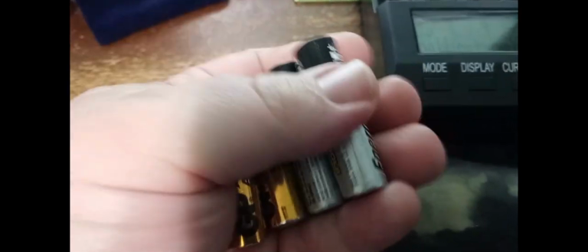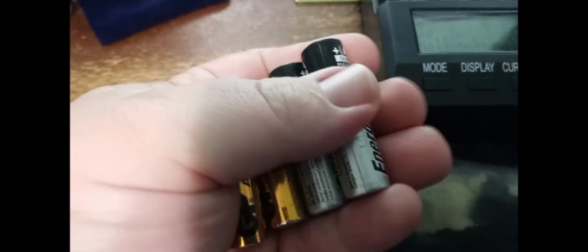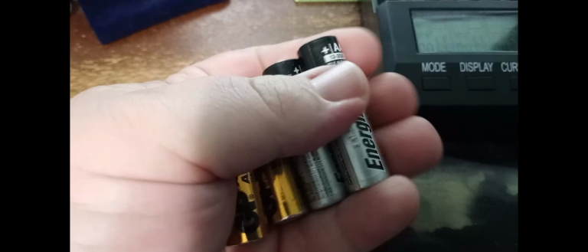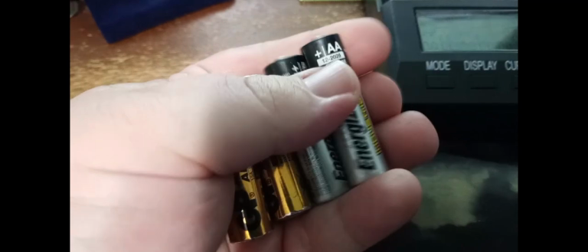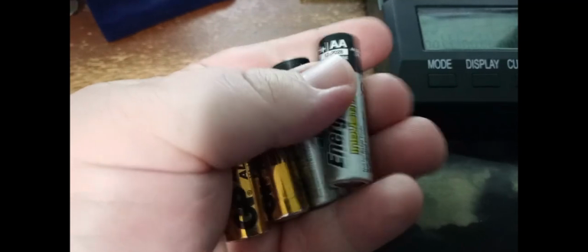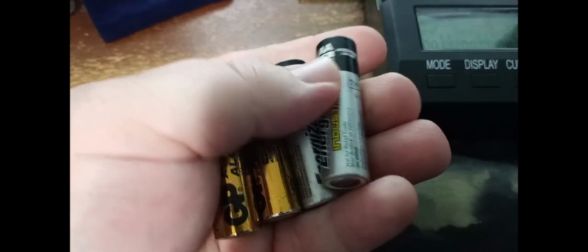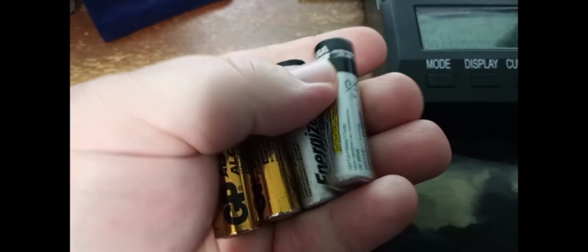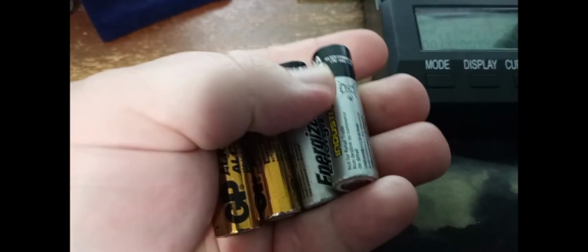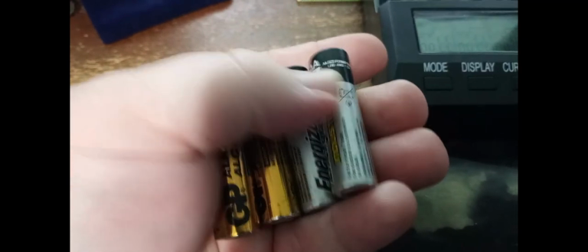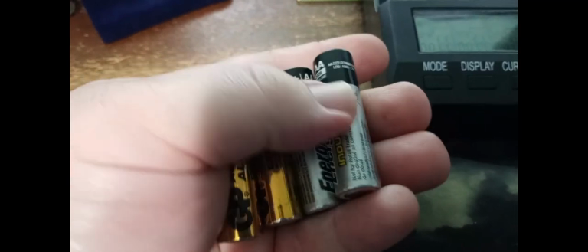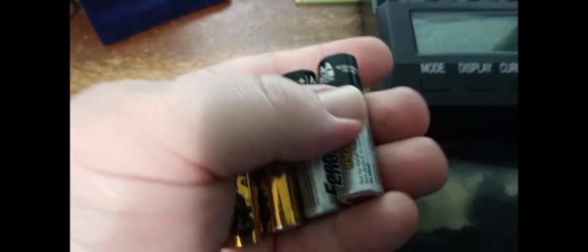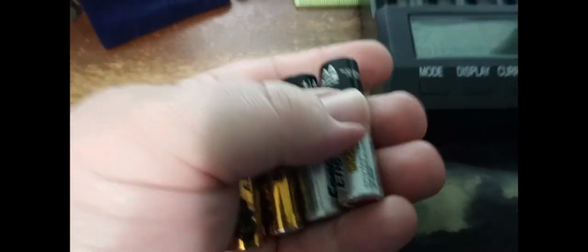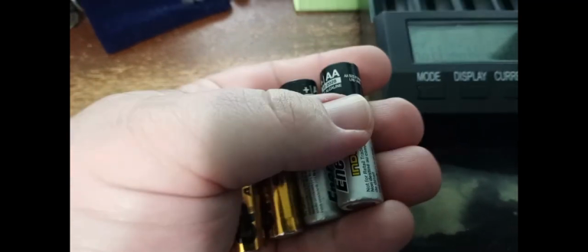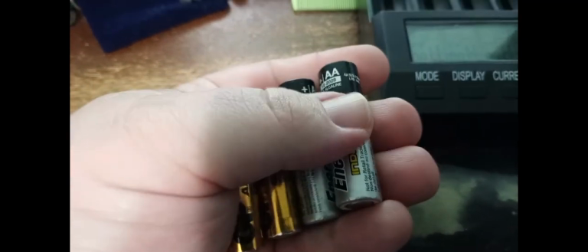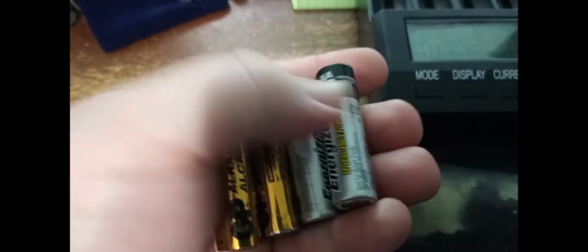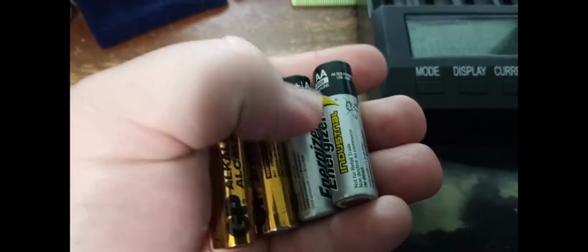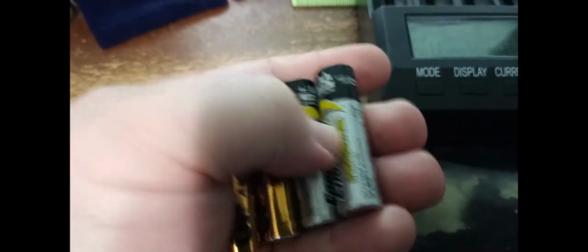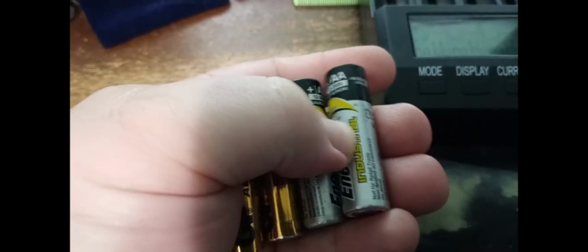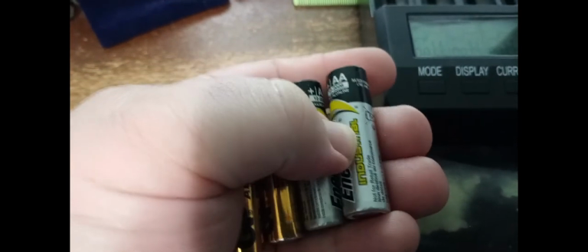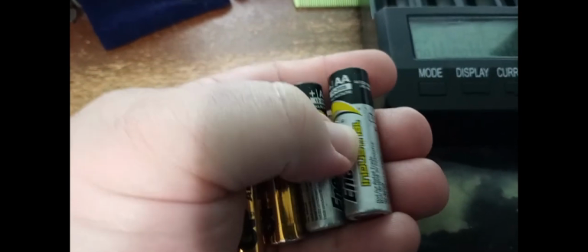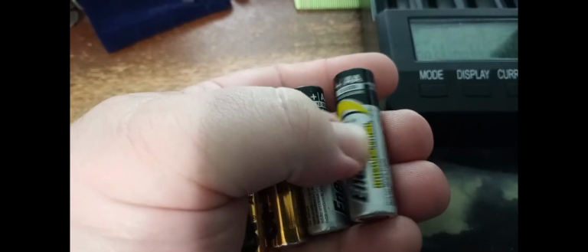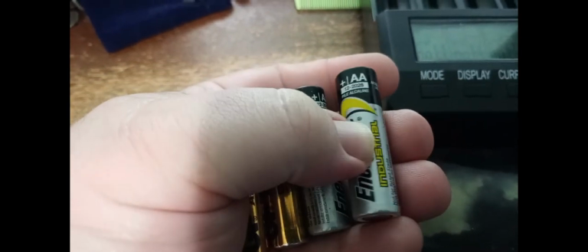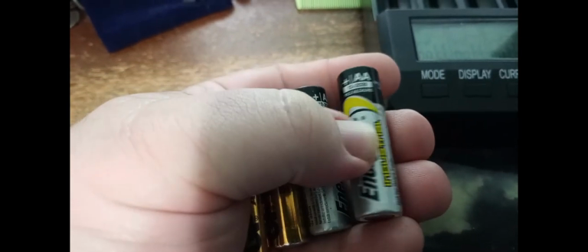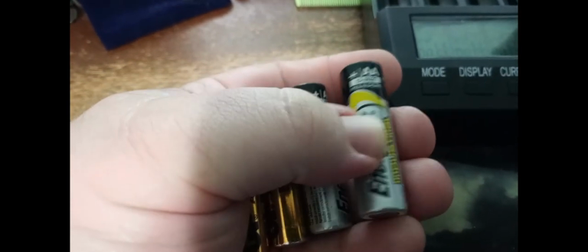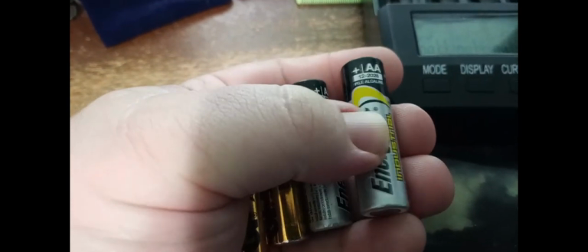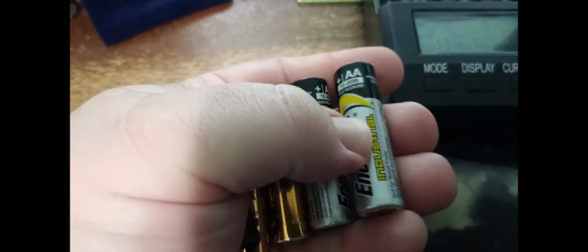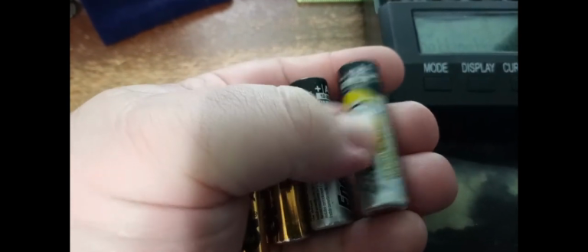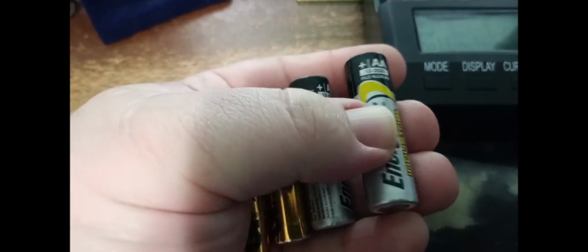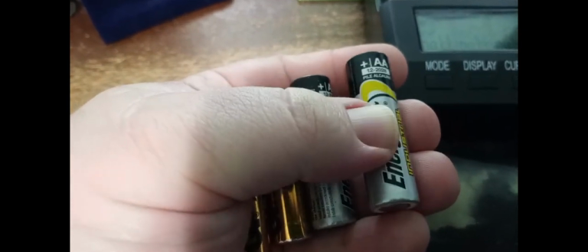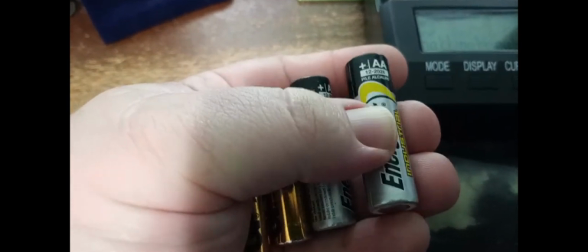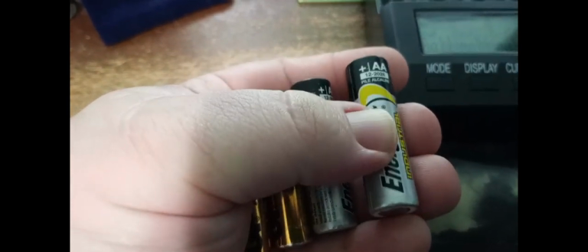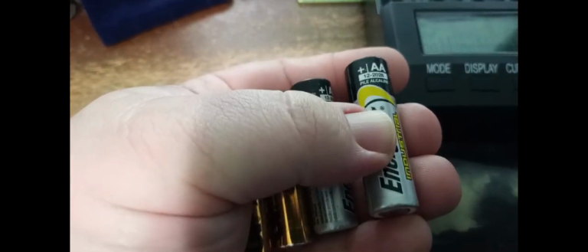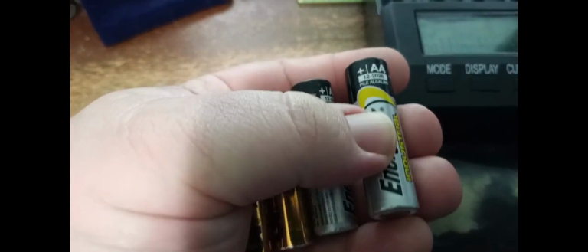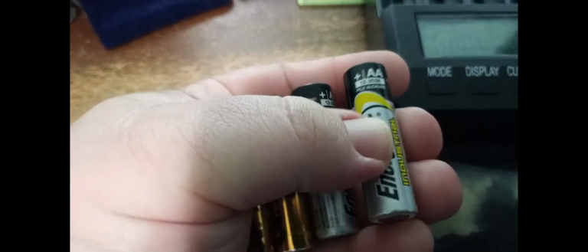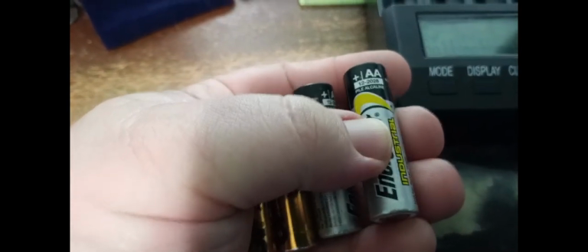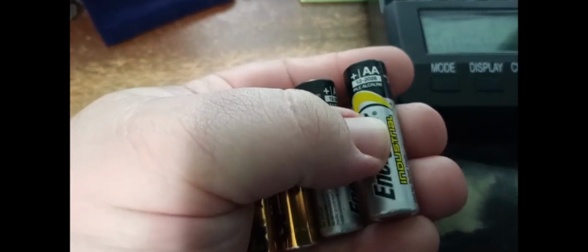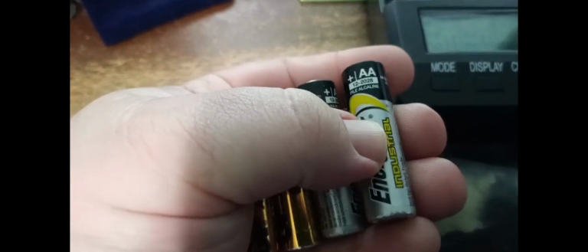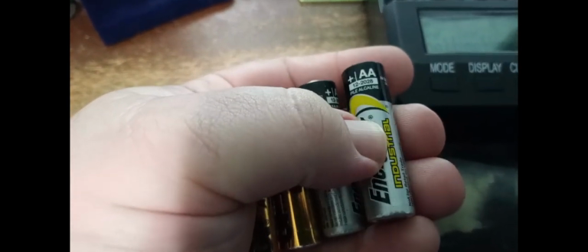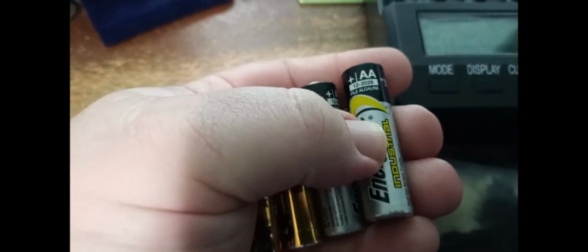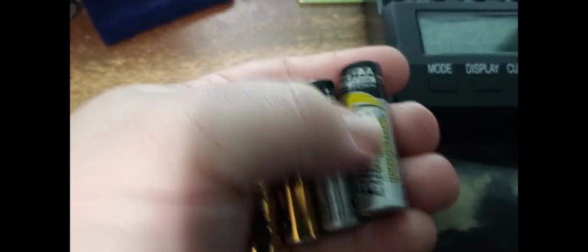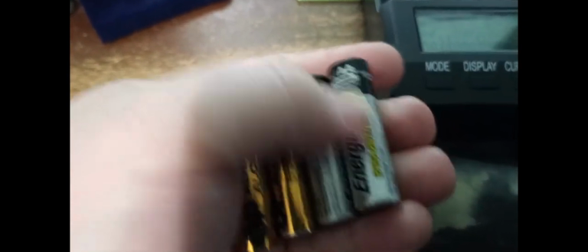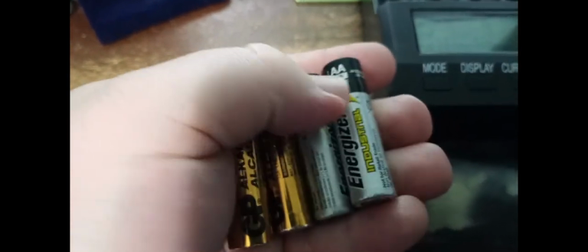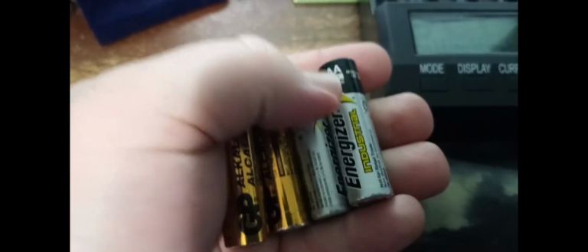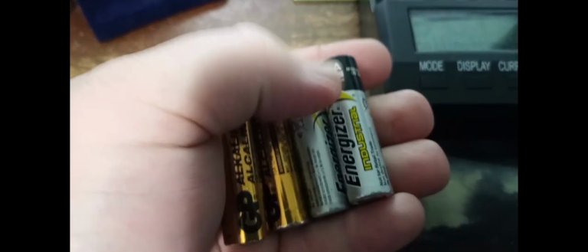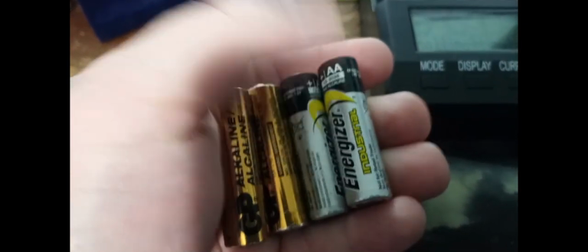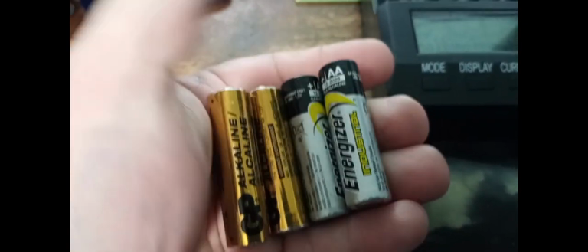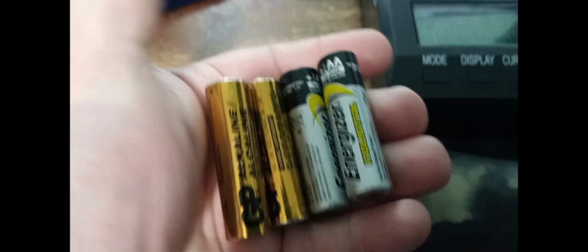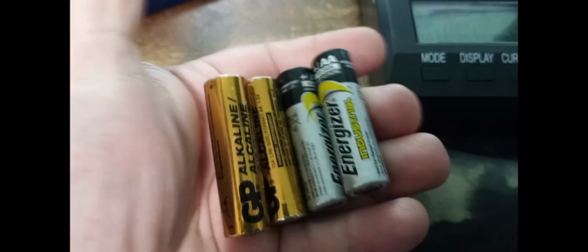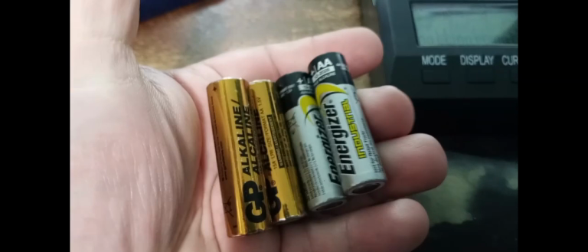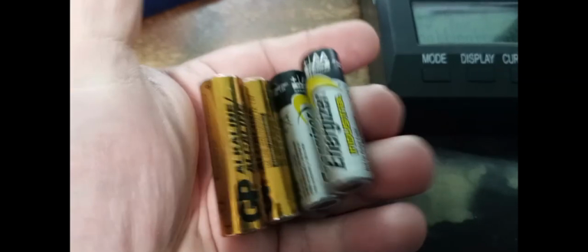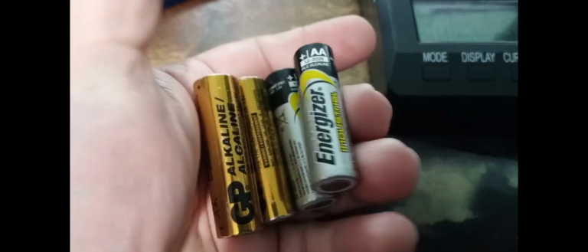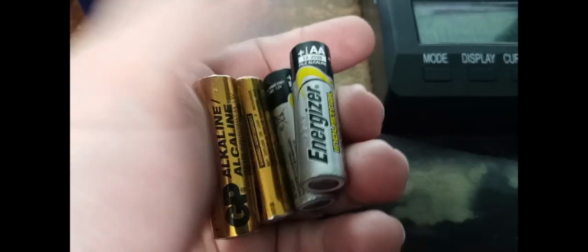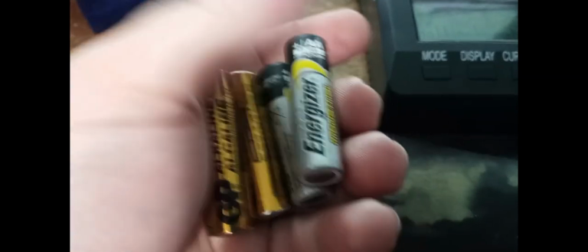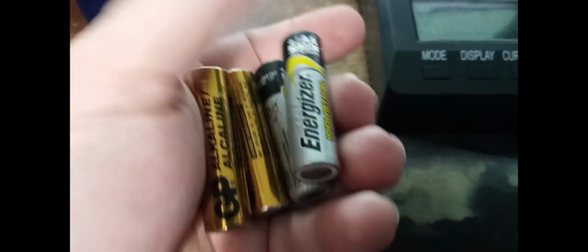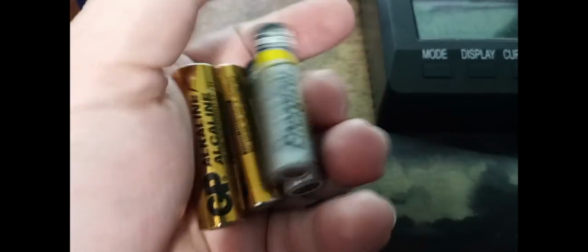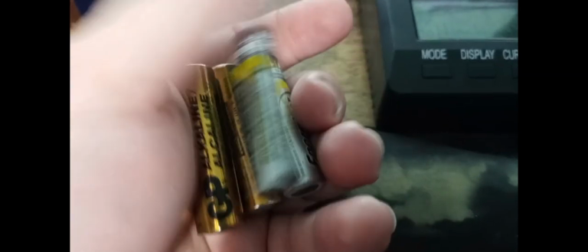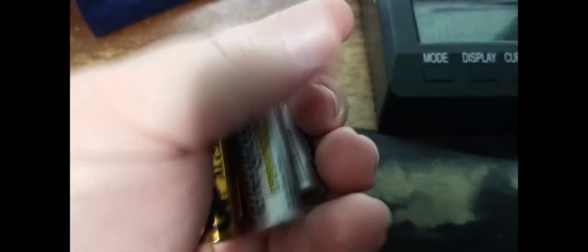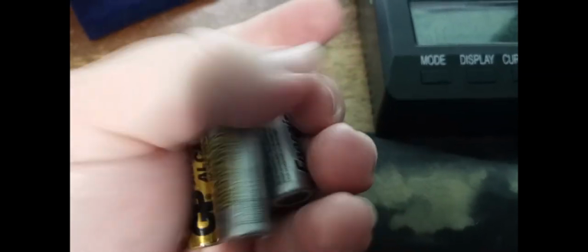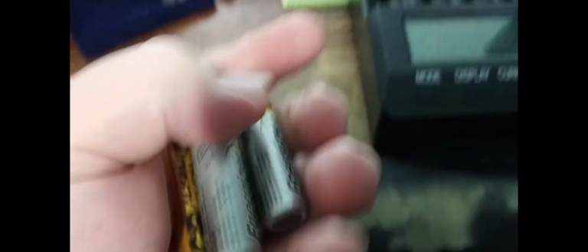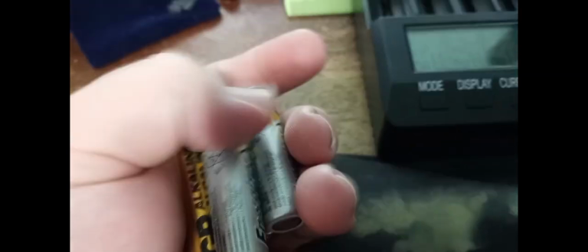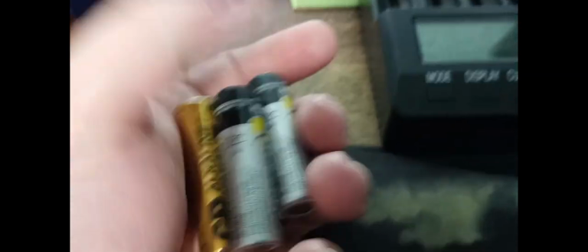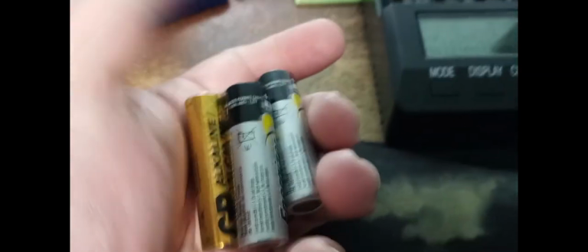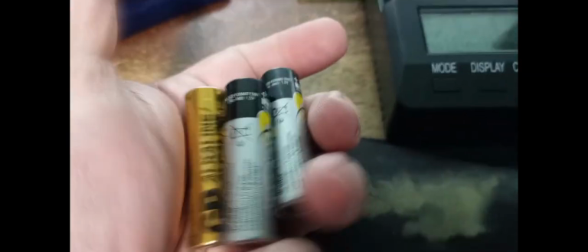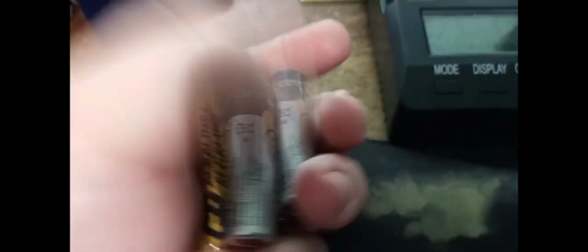So these Energizer industrial ones have about the same capacity as a Duracell.